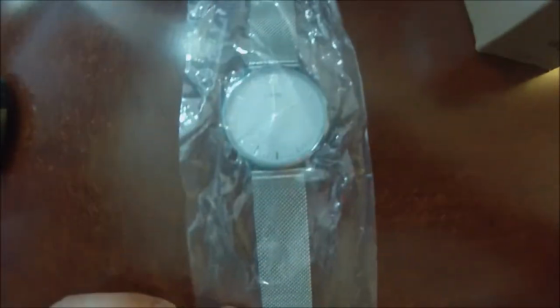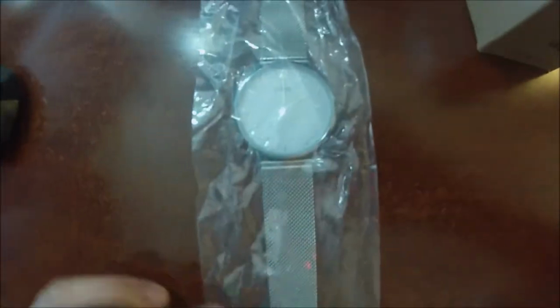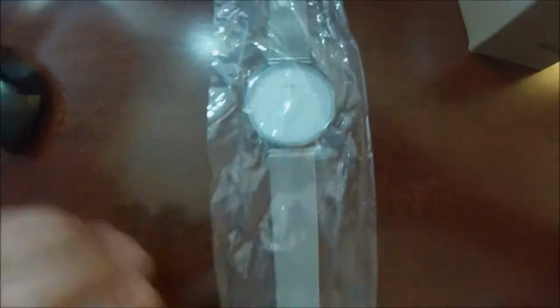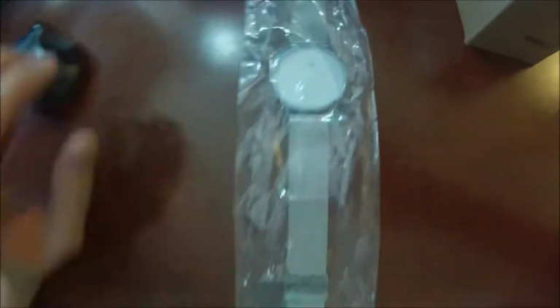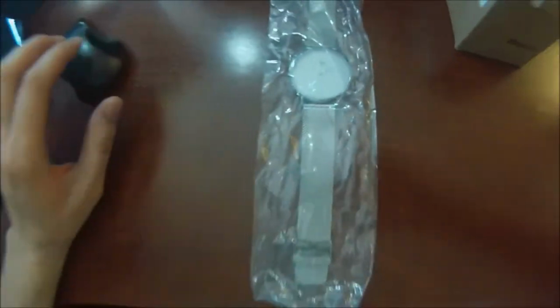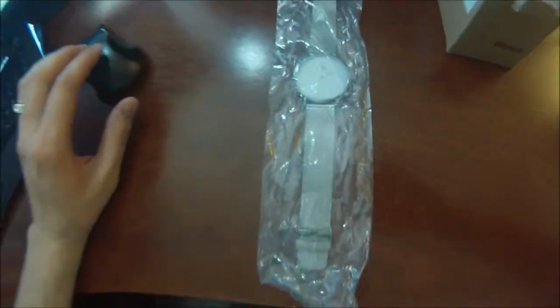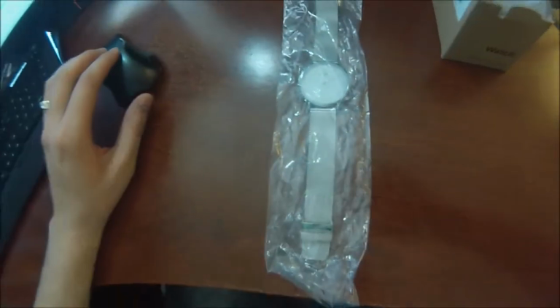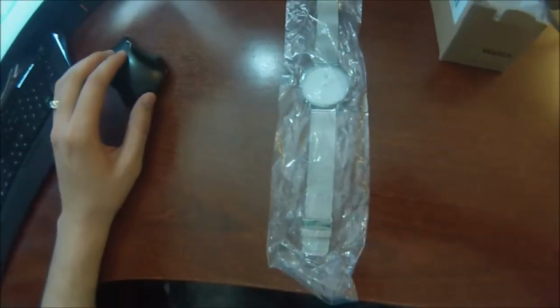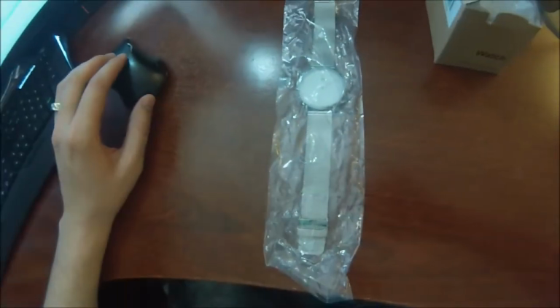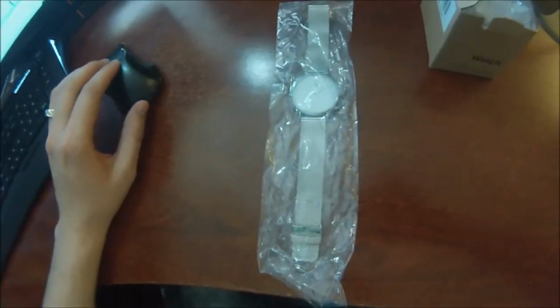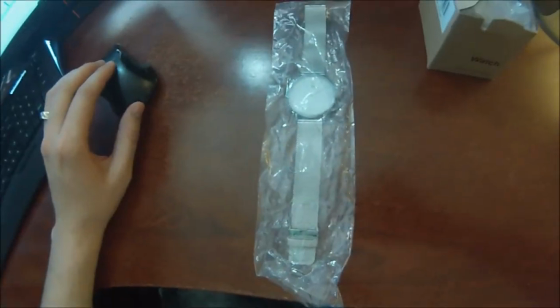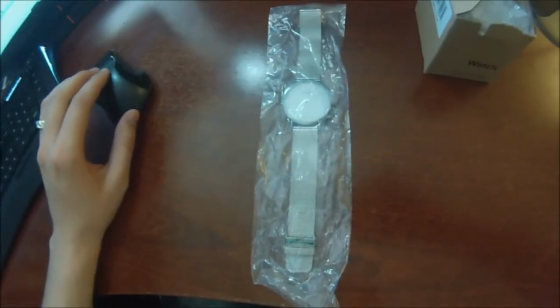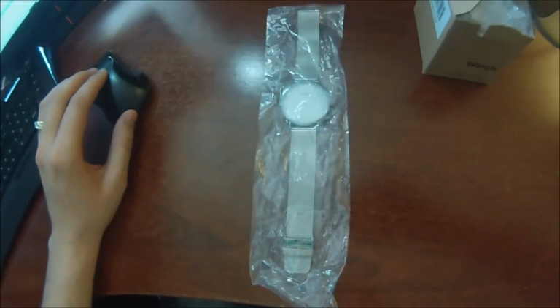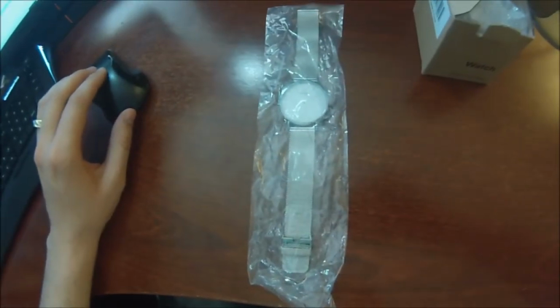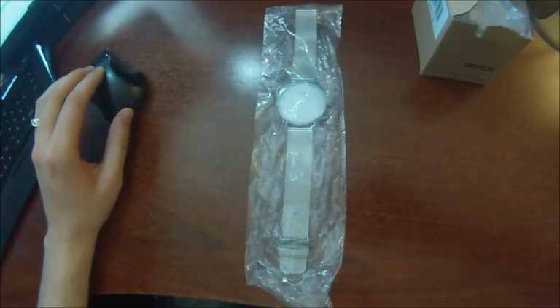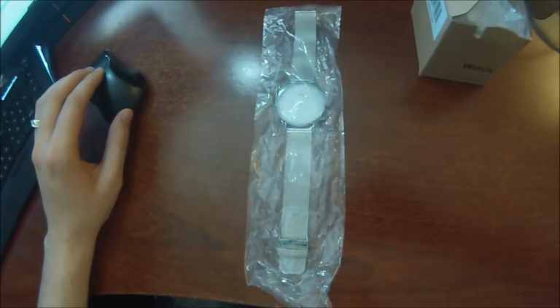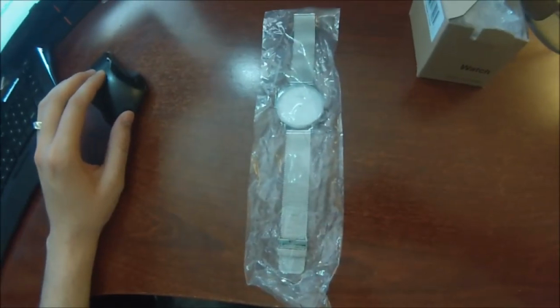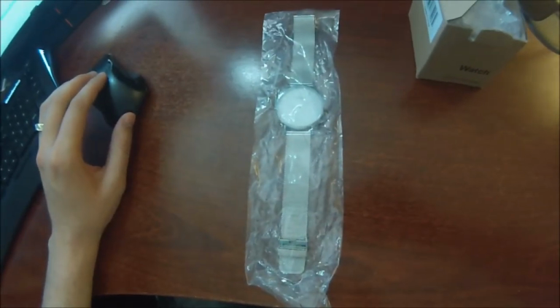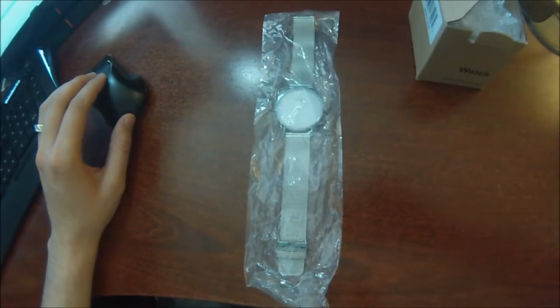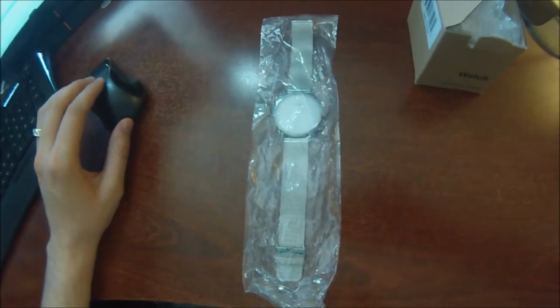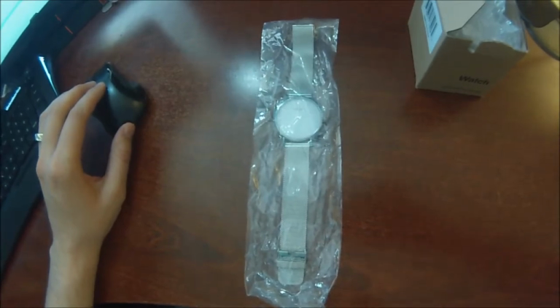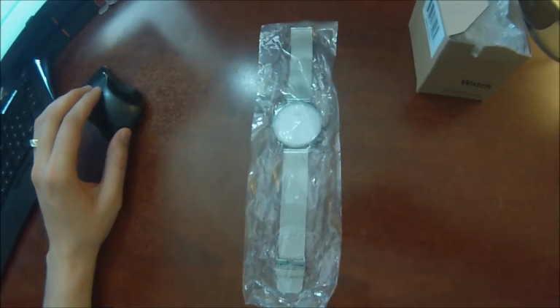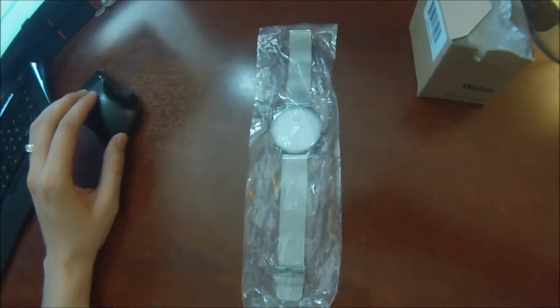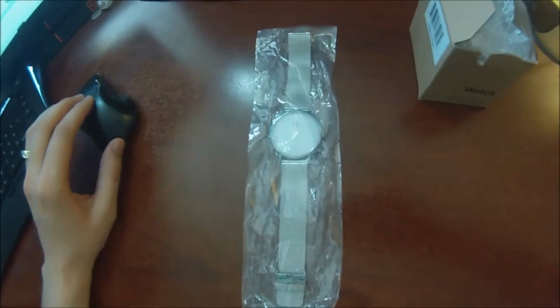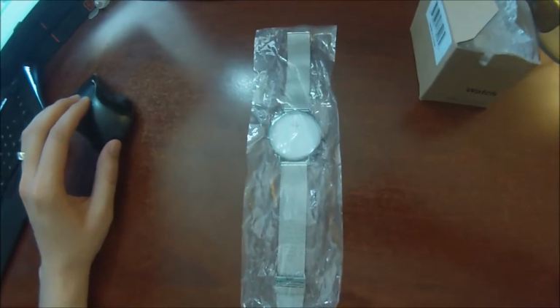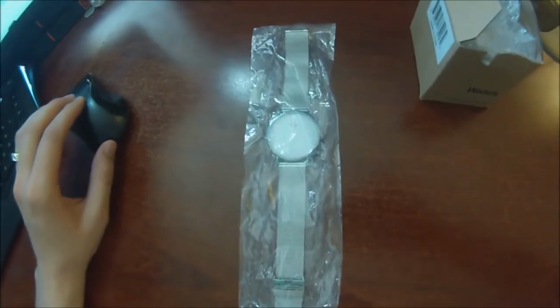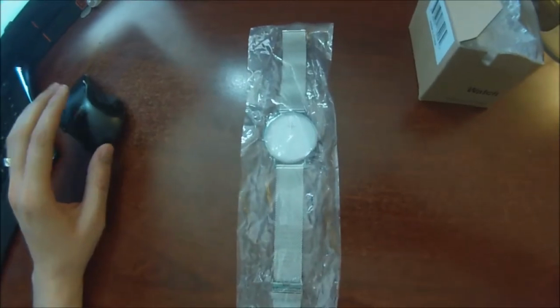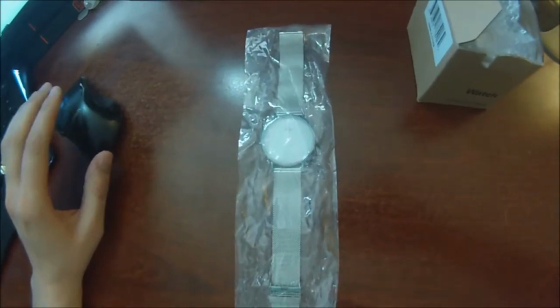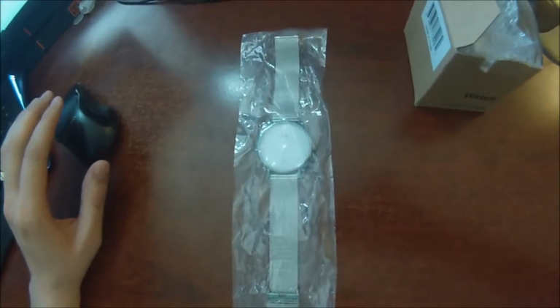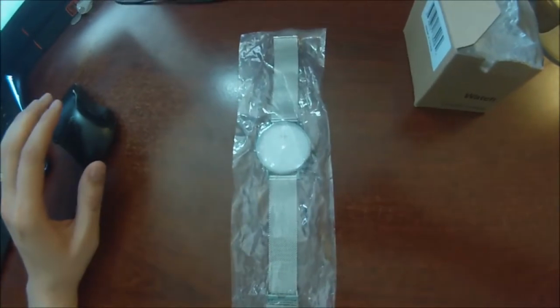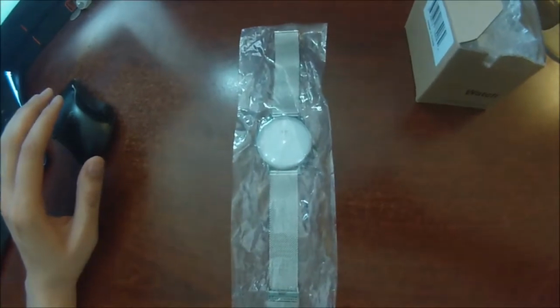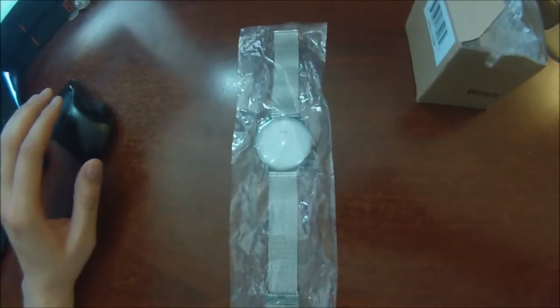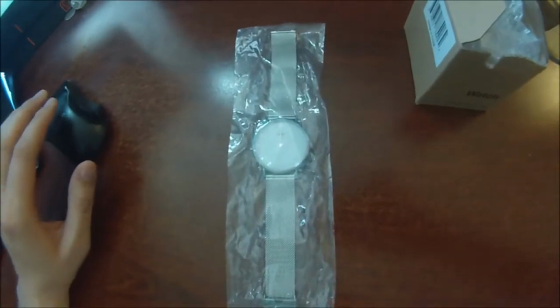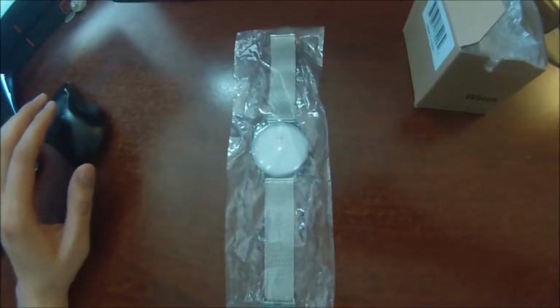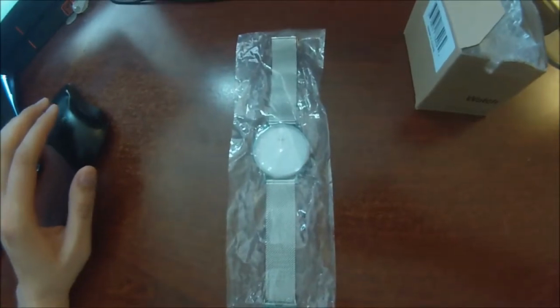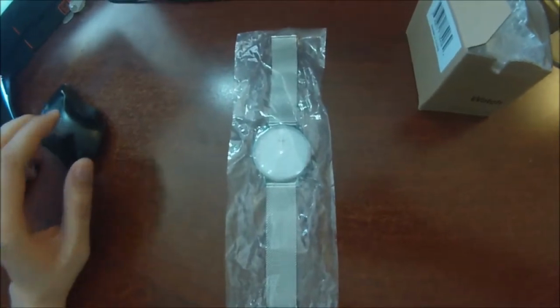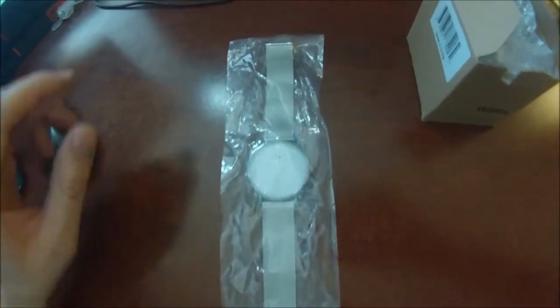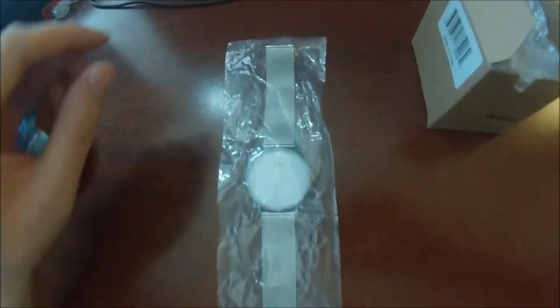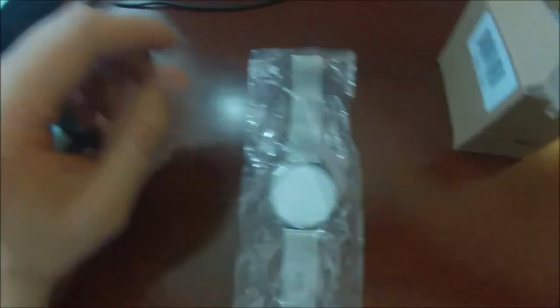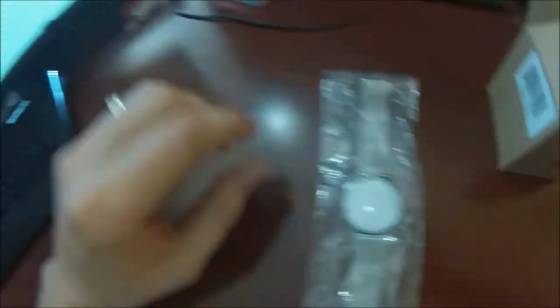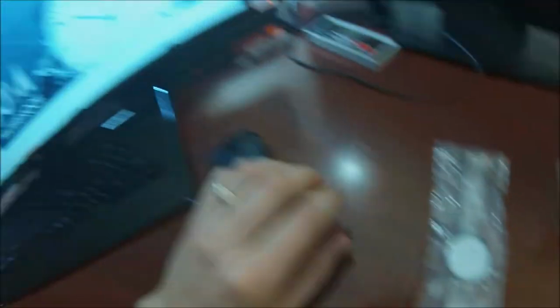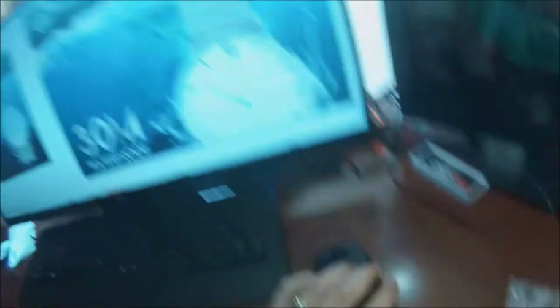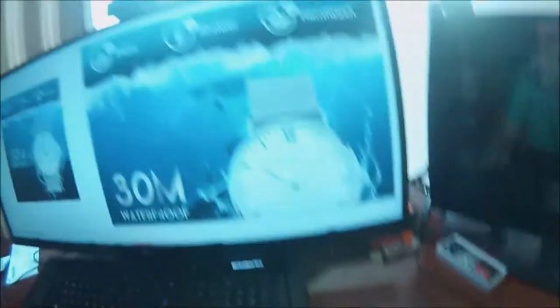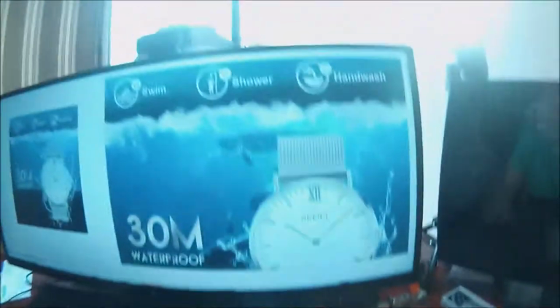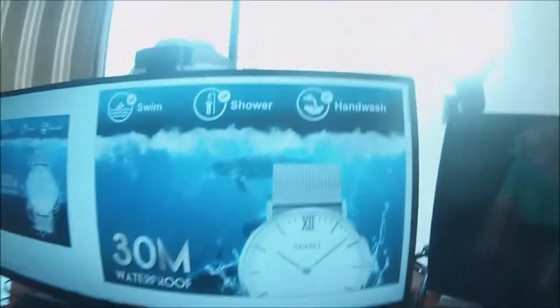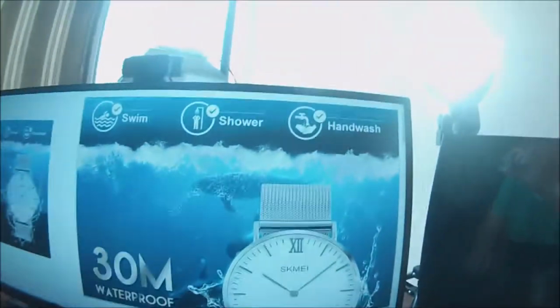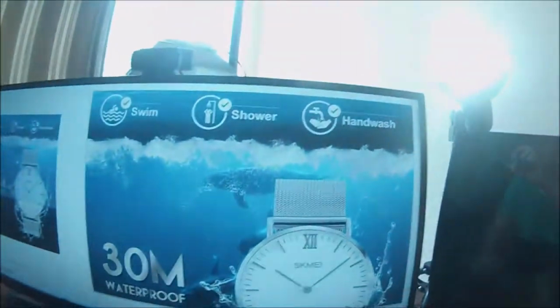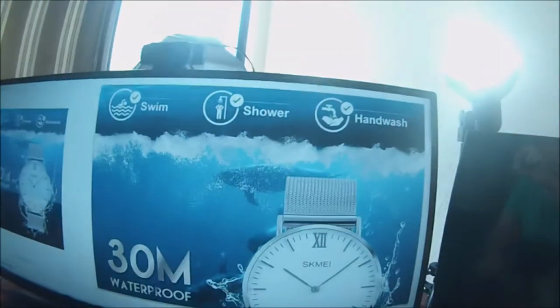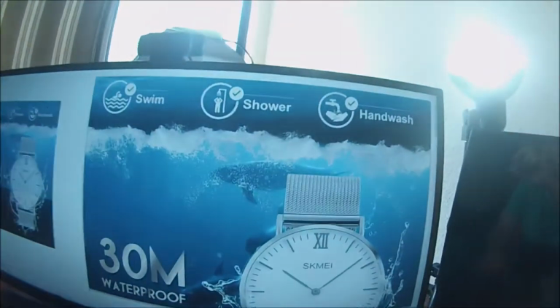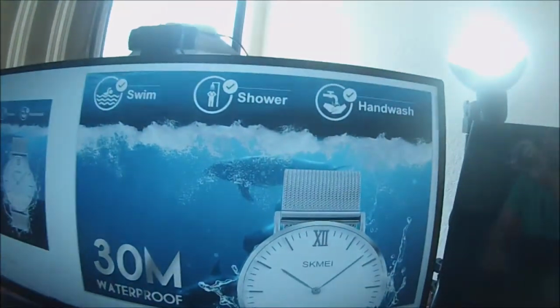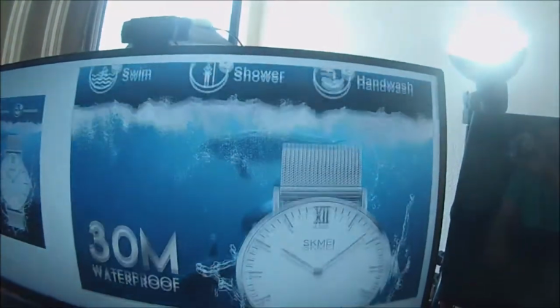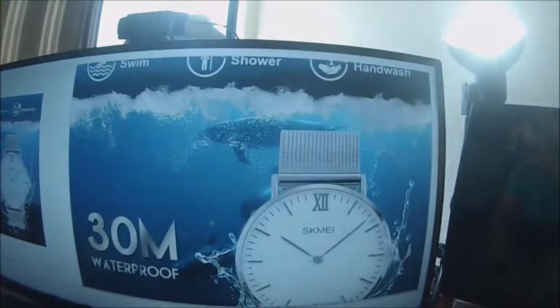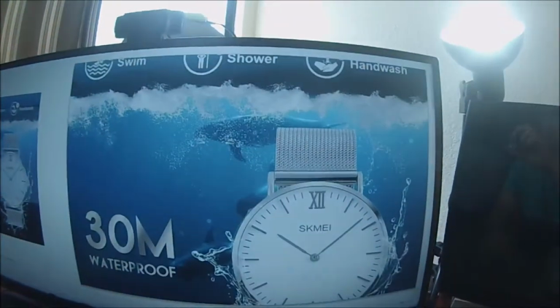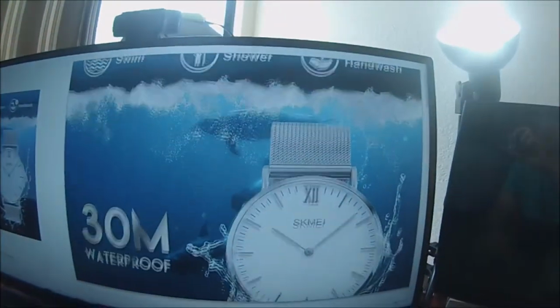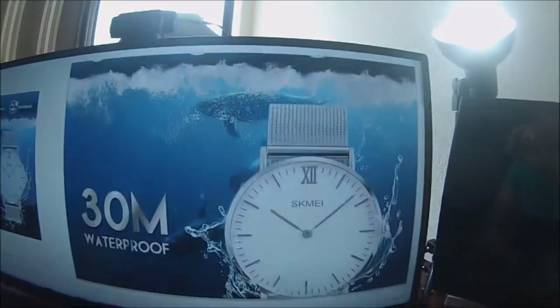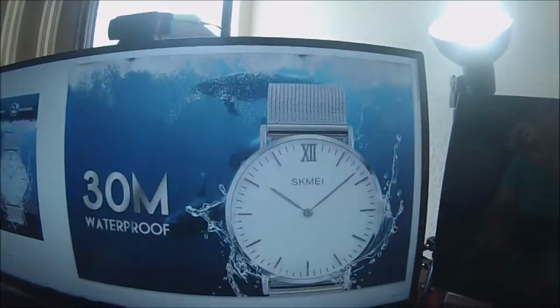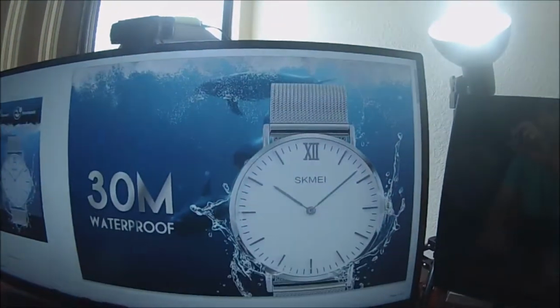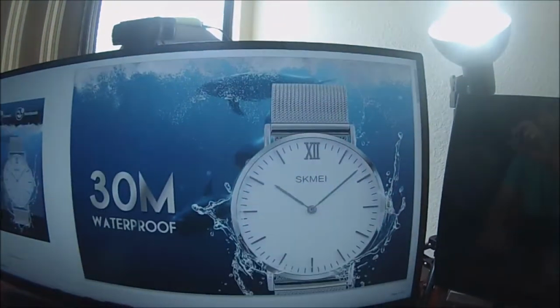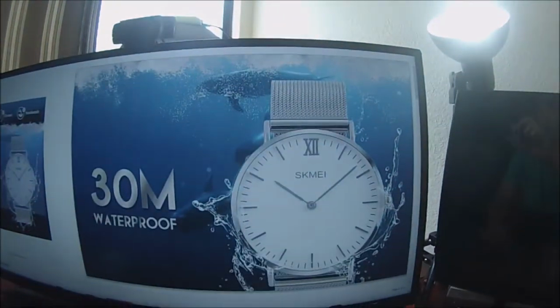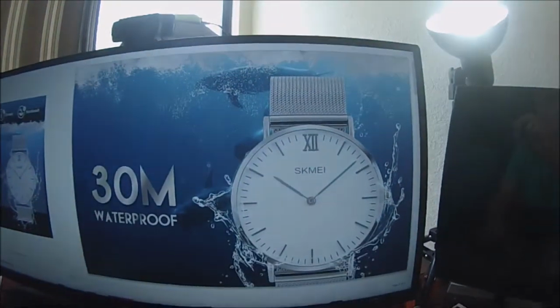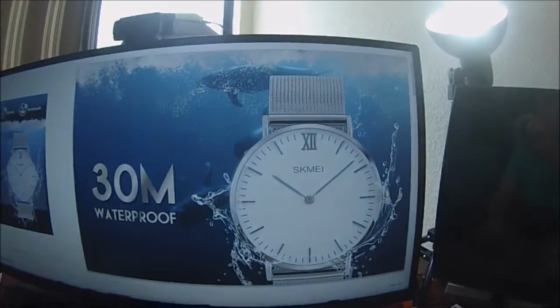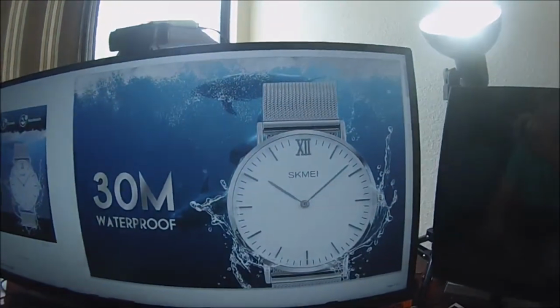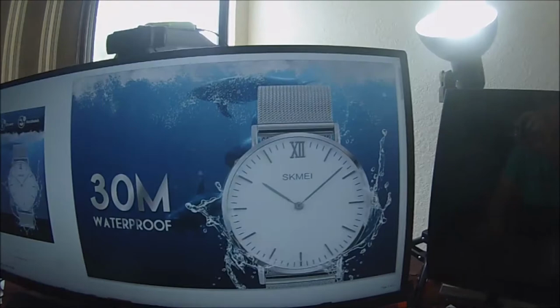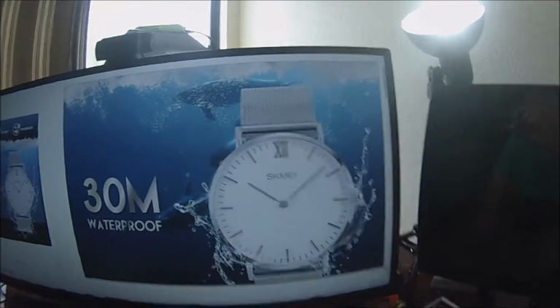Now this watch is waterproof up to 30 meters, so you can swim with it, shower with it, and hand wash with it of course.